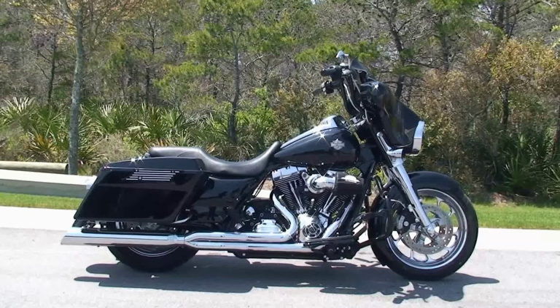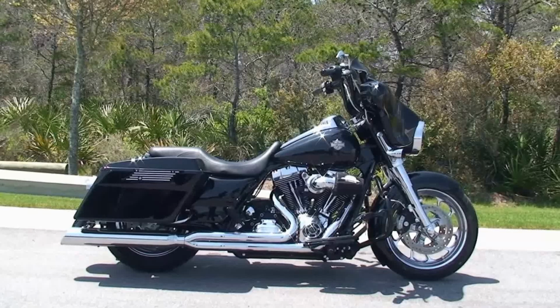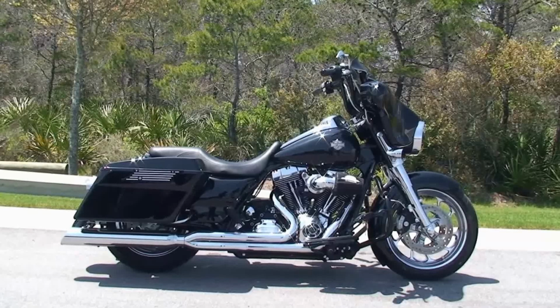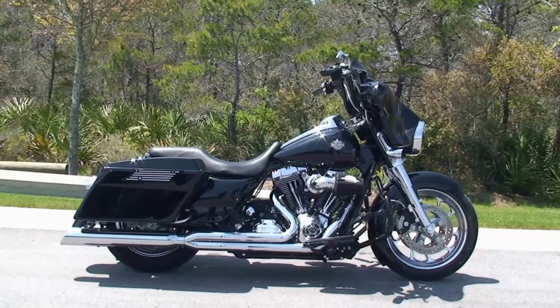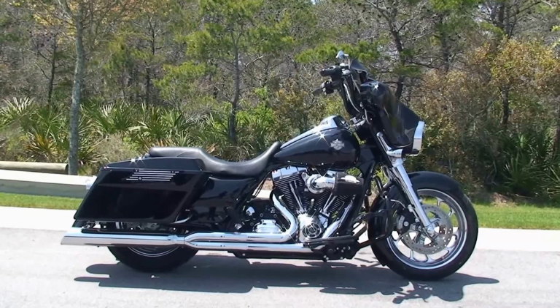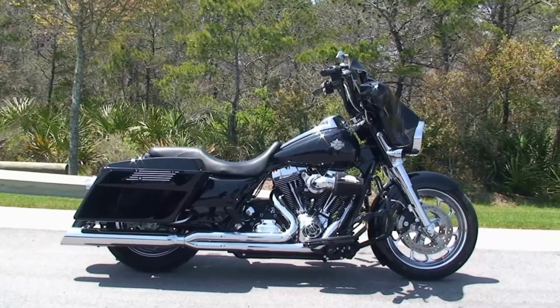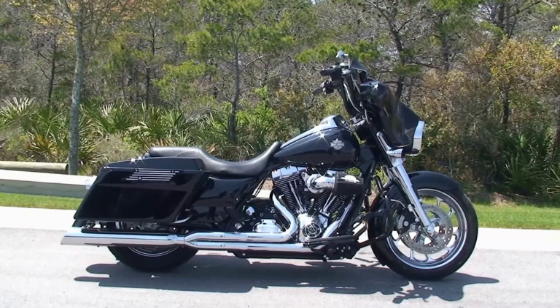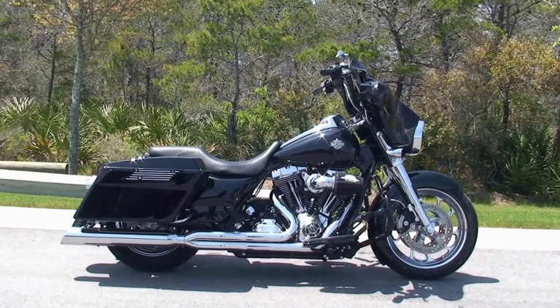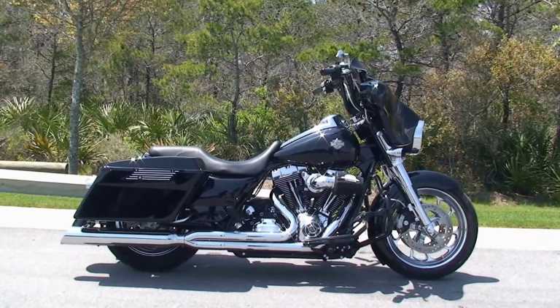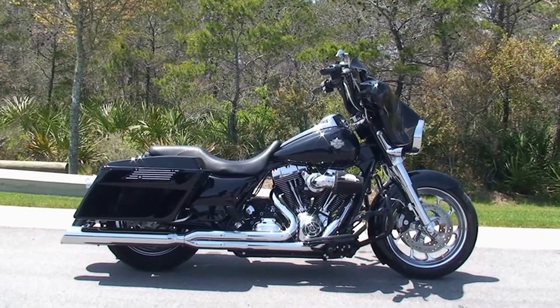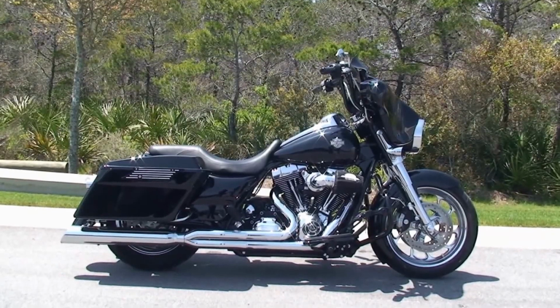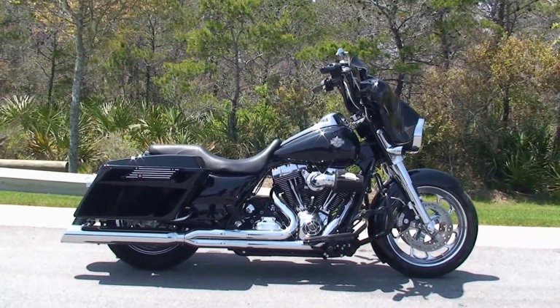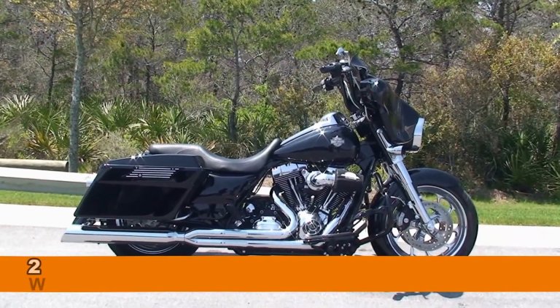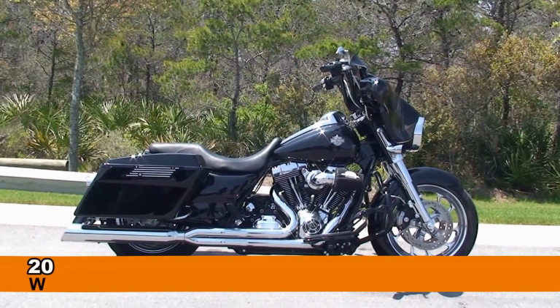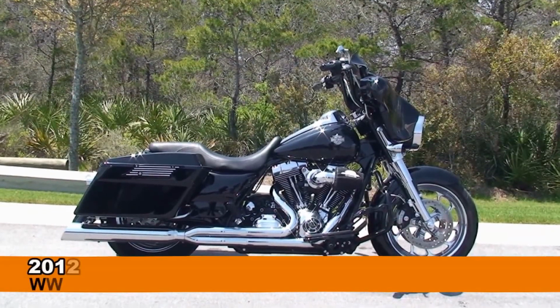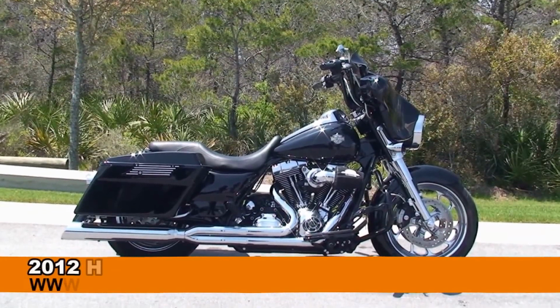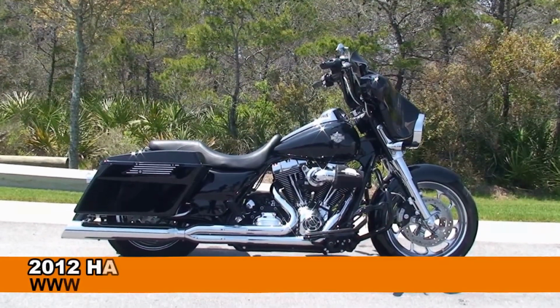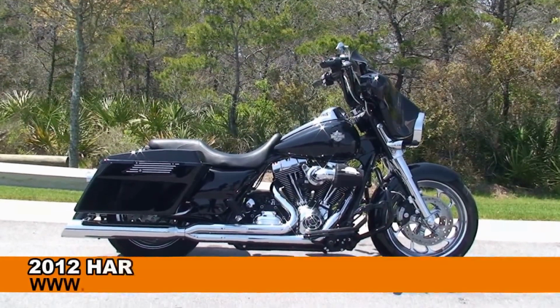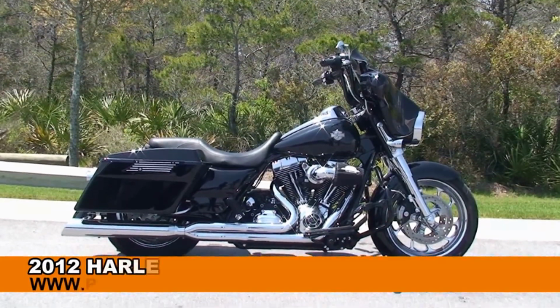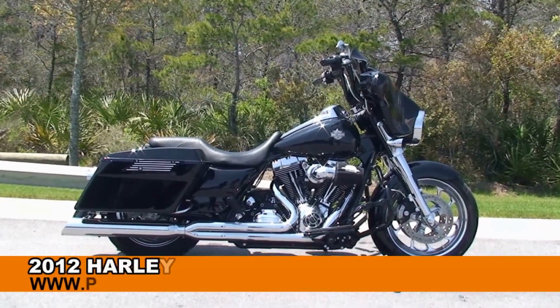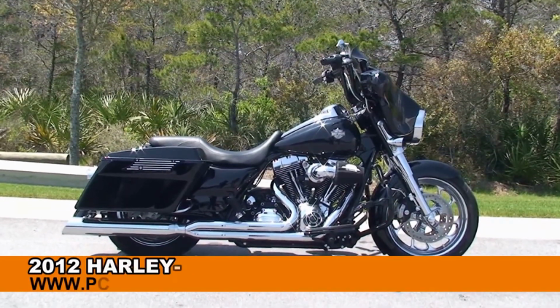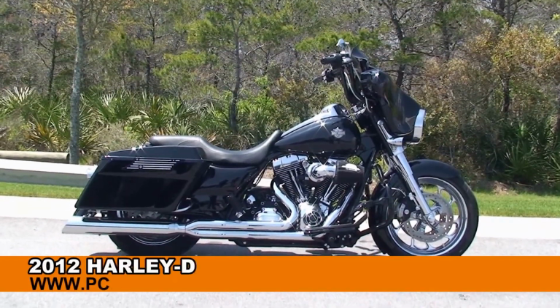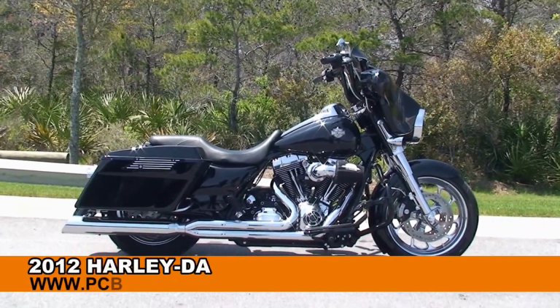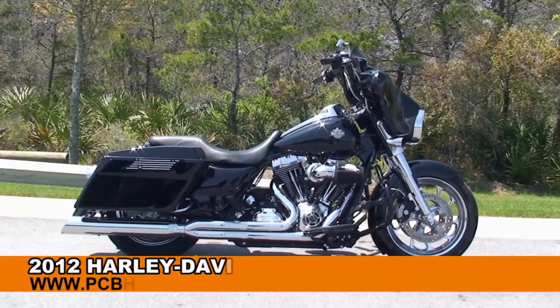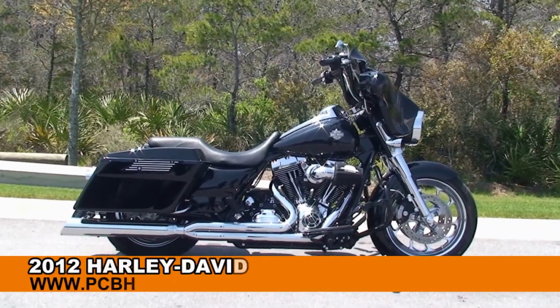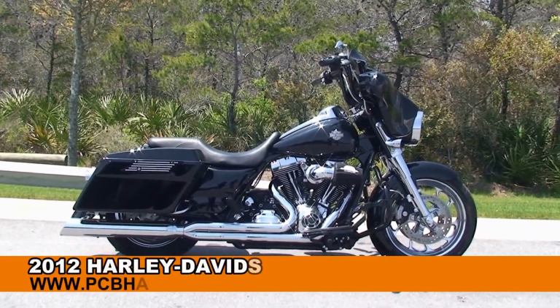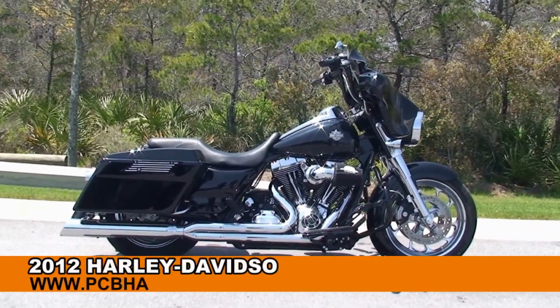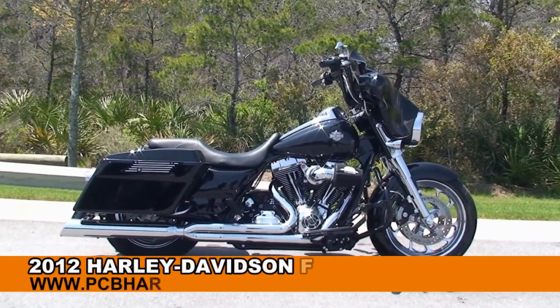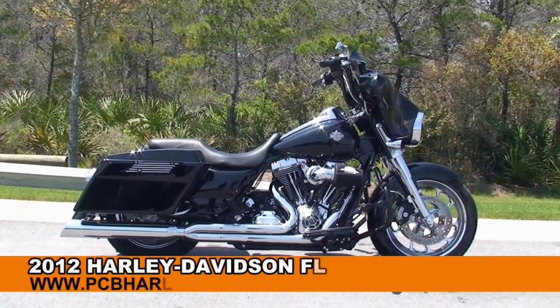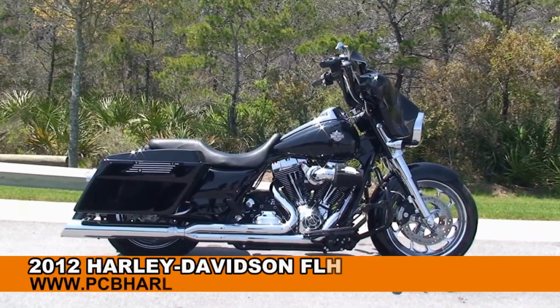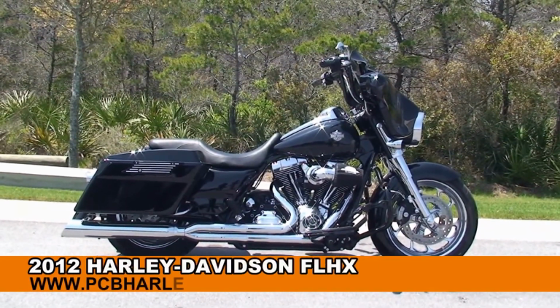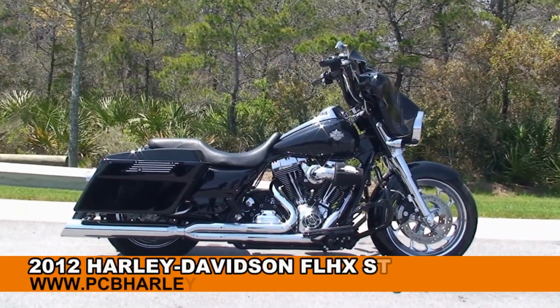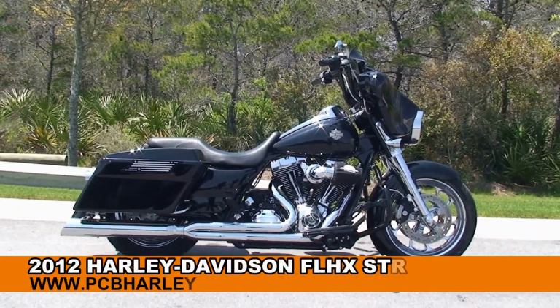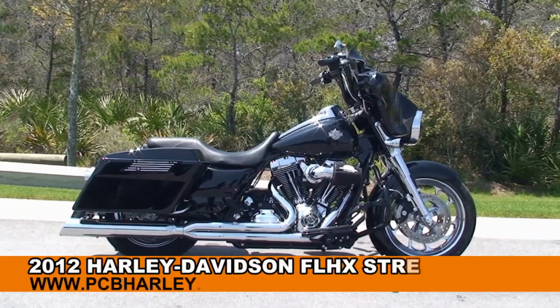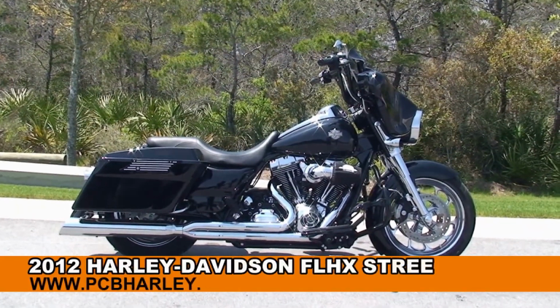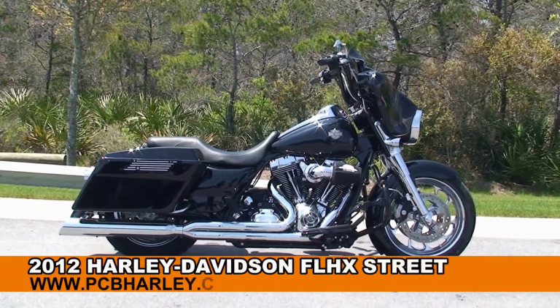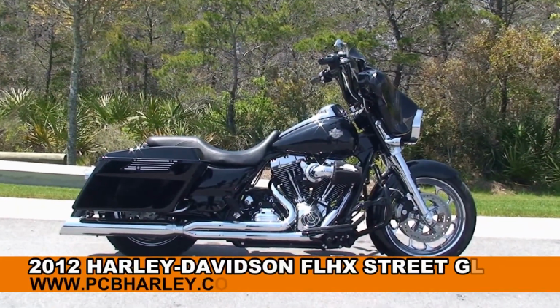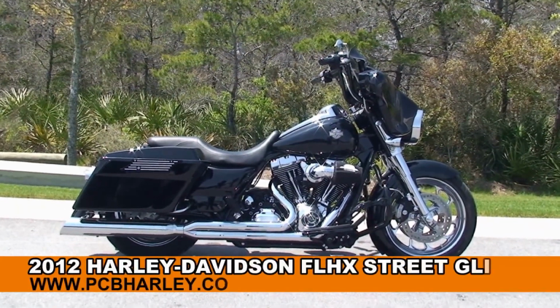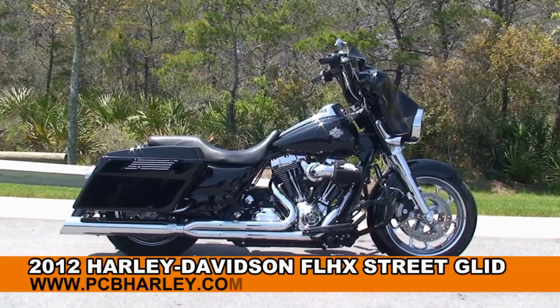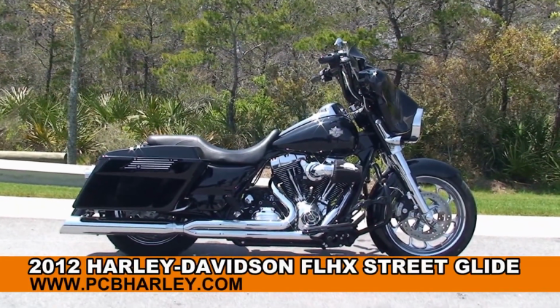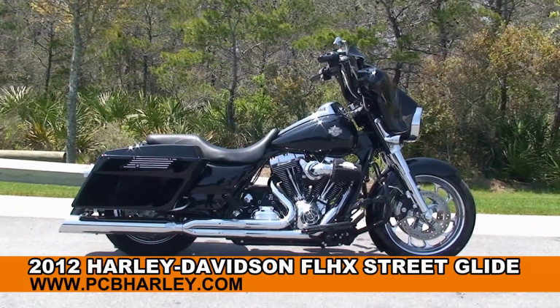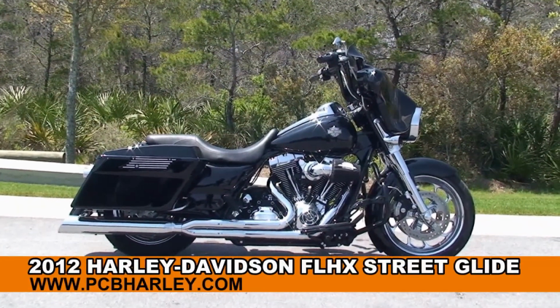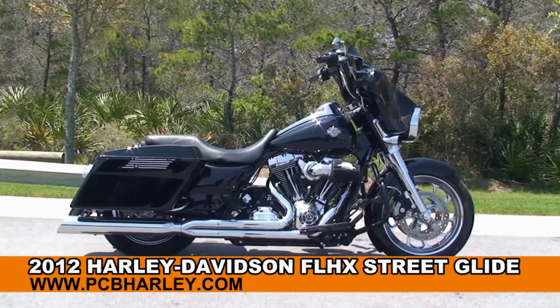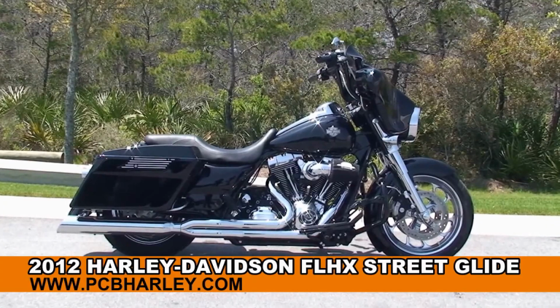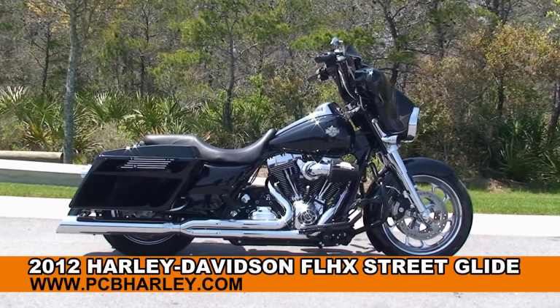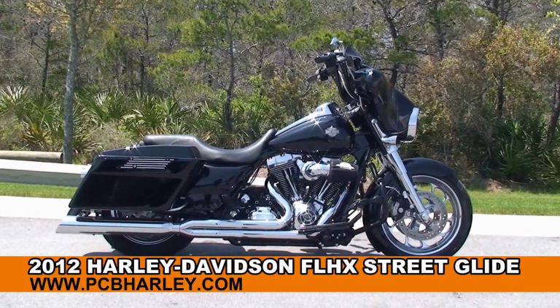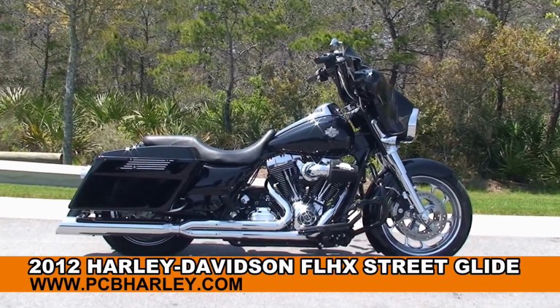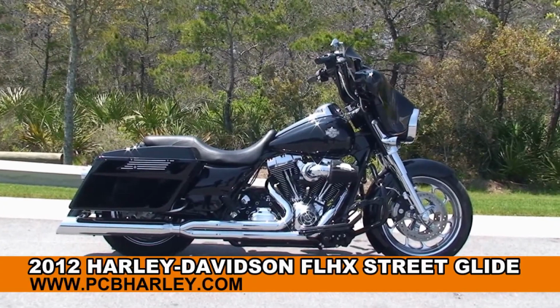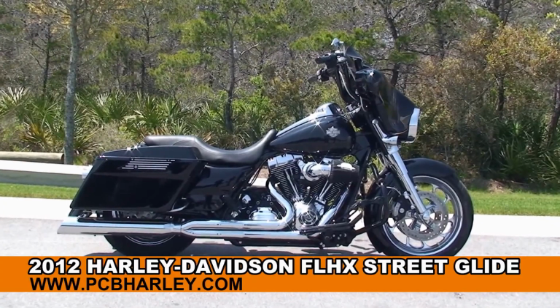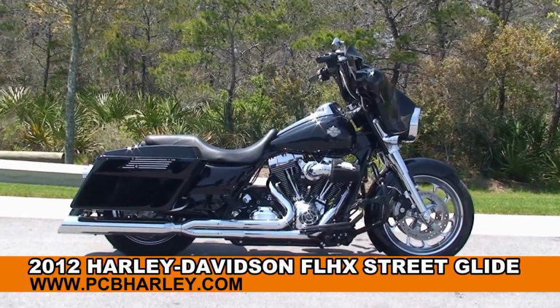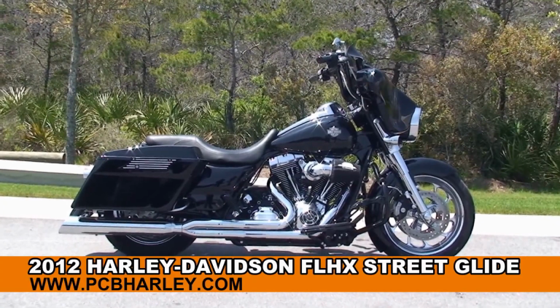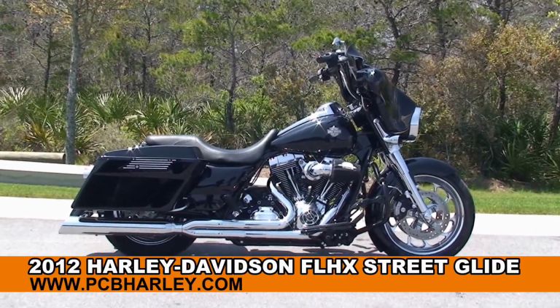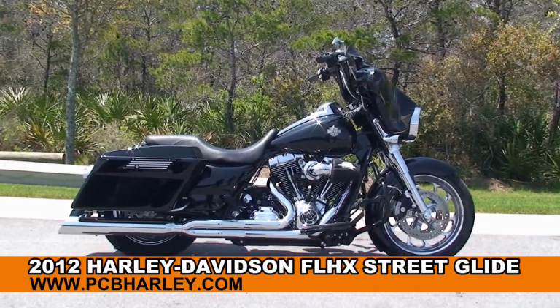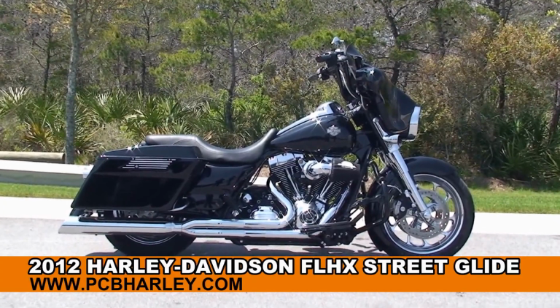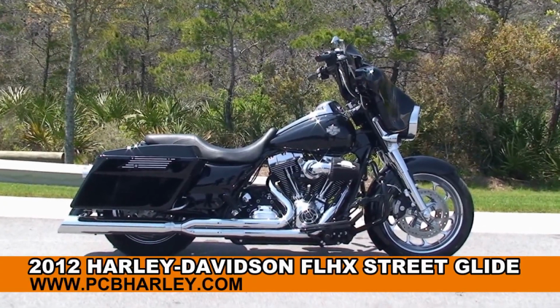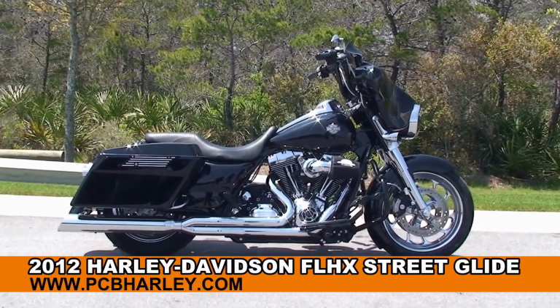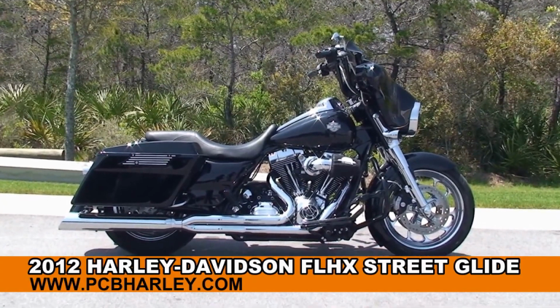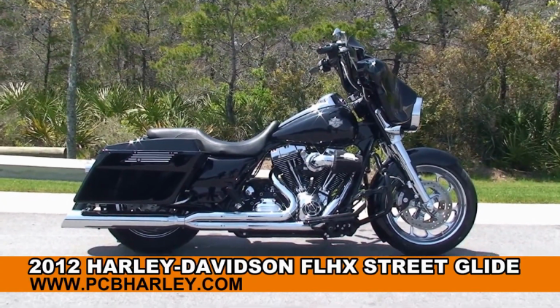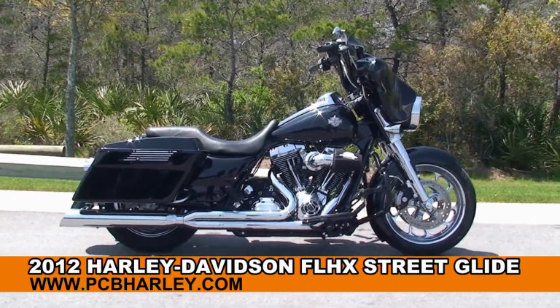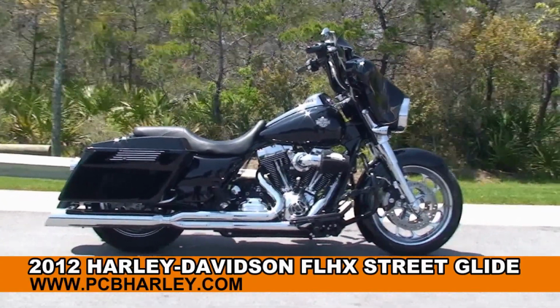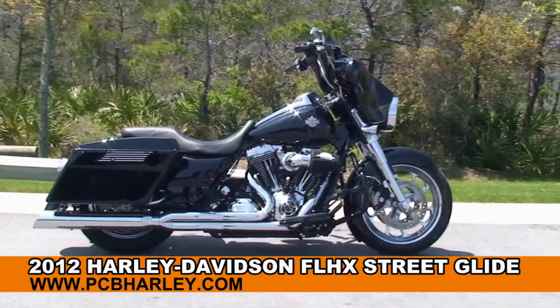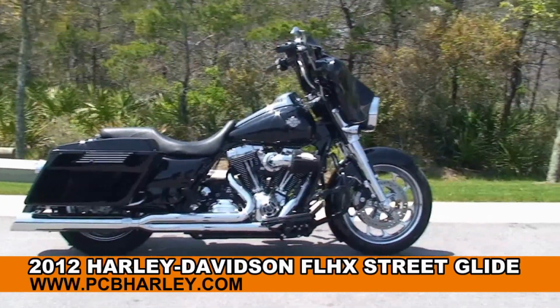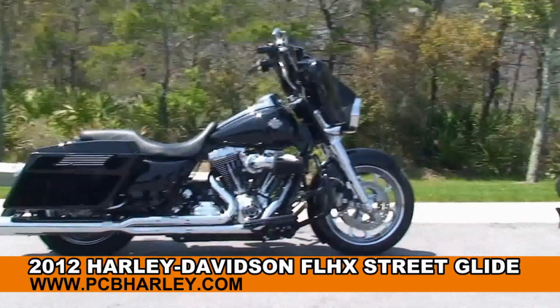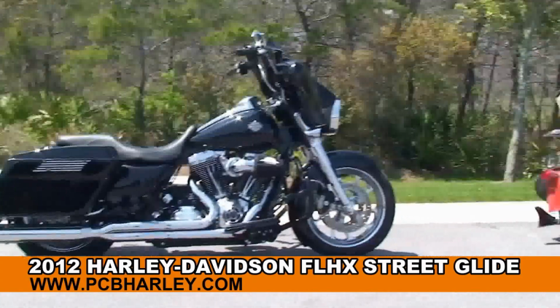Welcome everyone to the world famous Harley-Davidson of Panama City Beach. Today I have for you this pre-owned 2012 Street Glide.